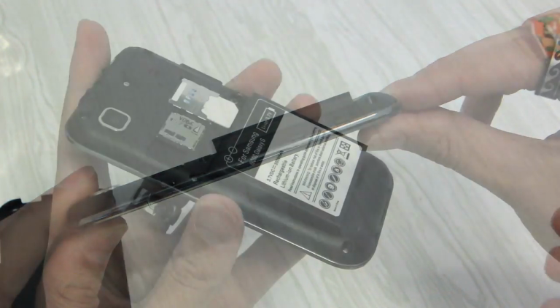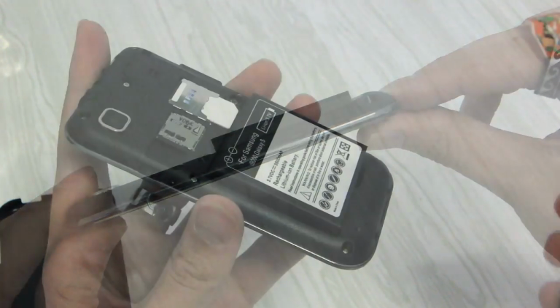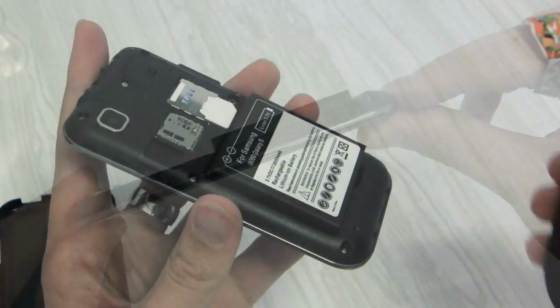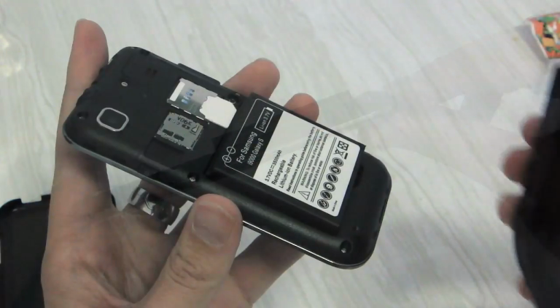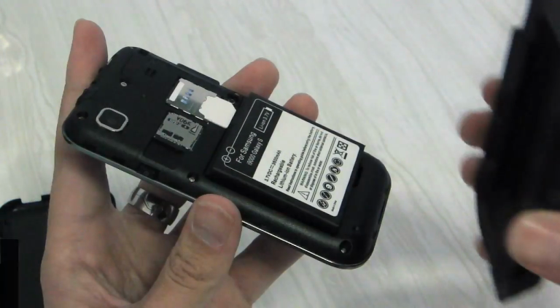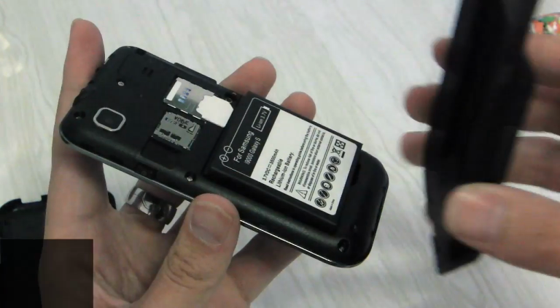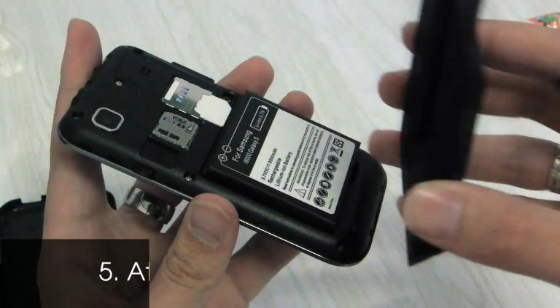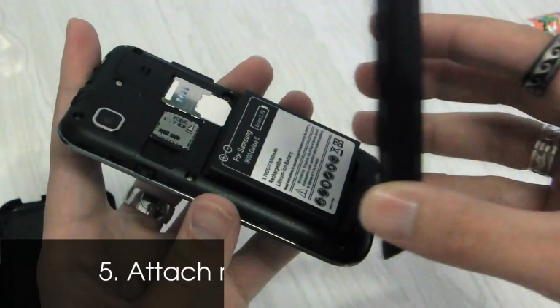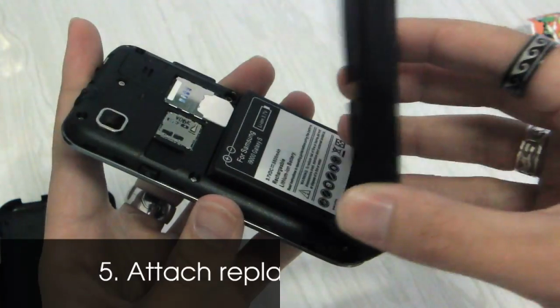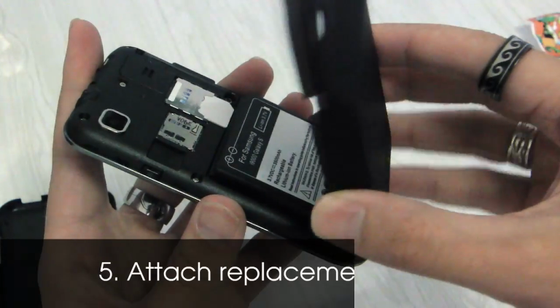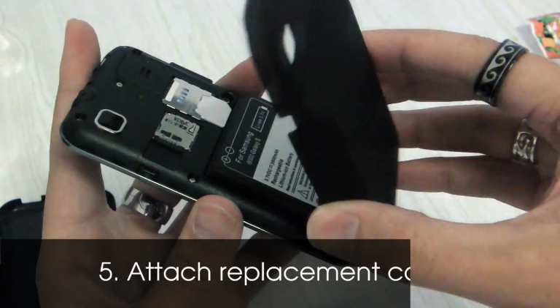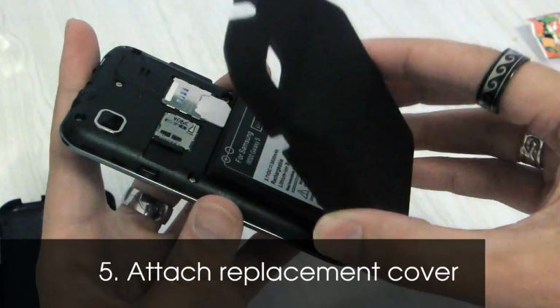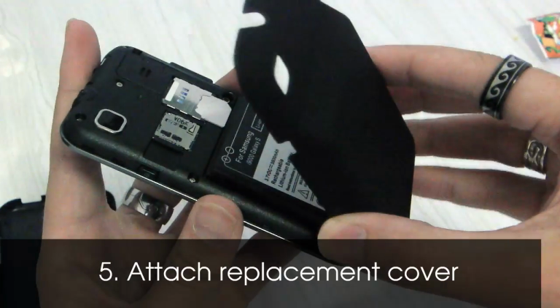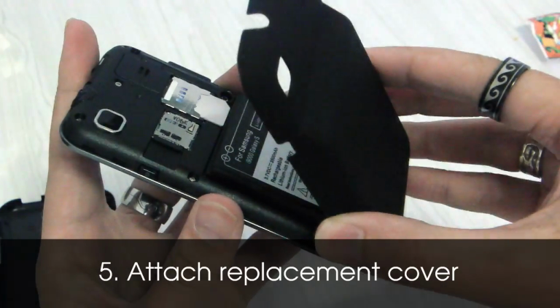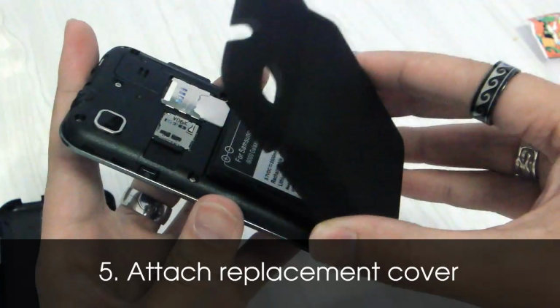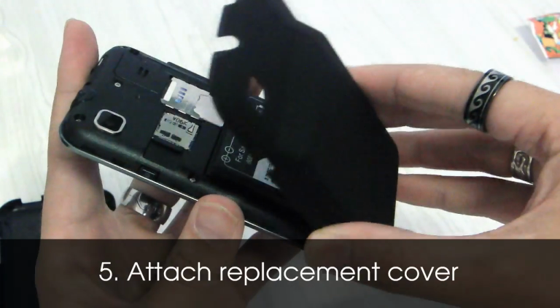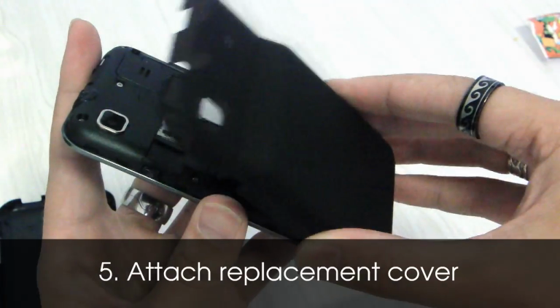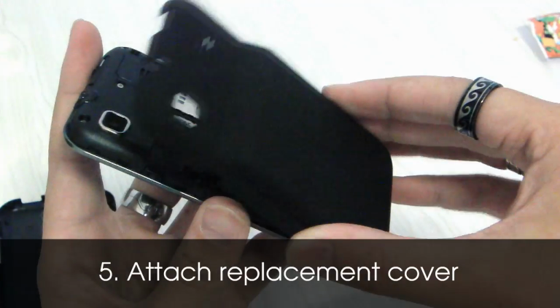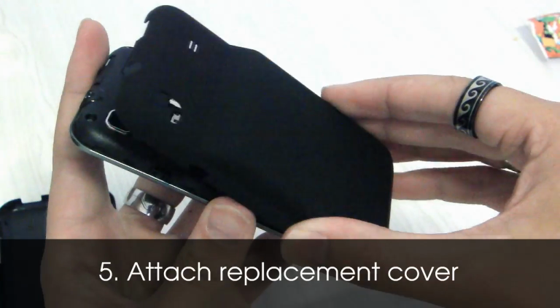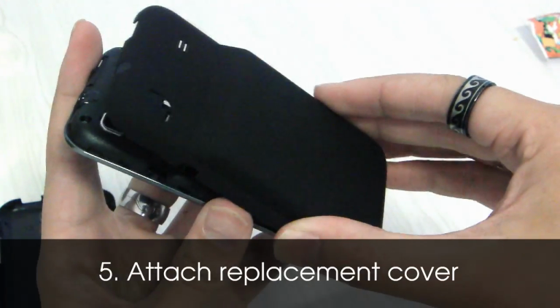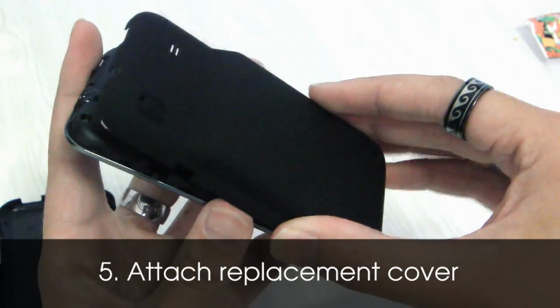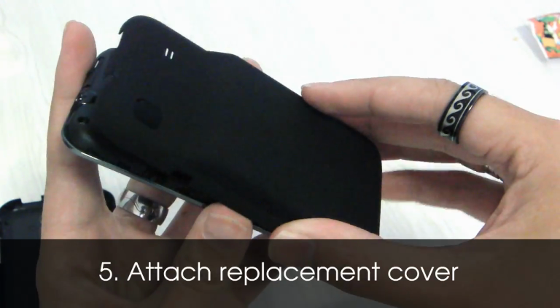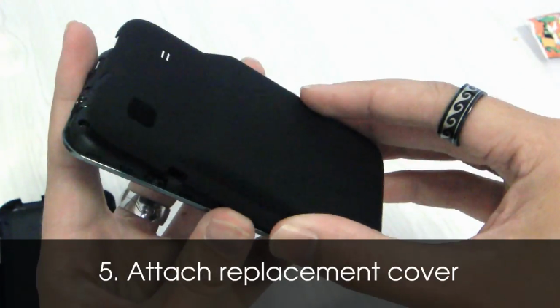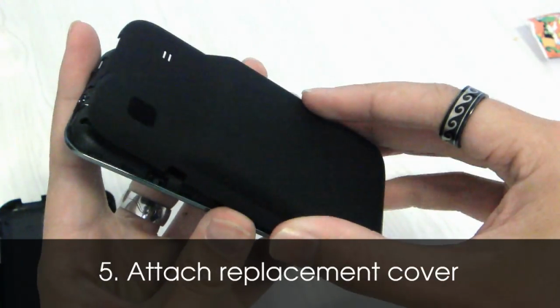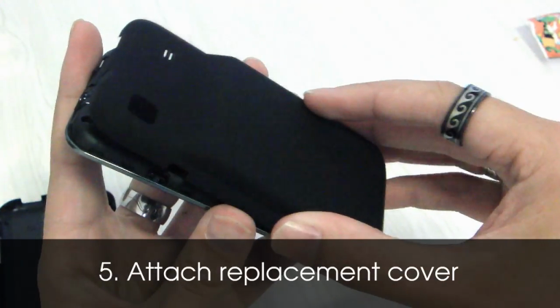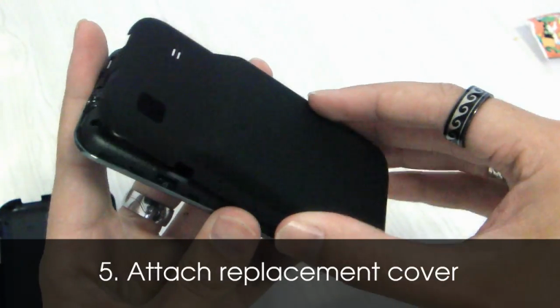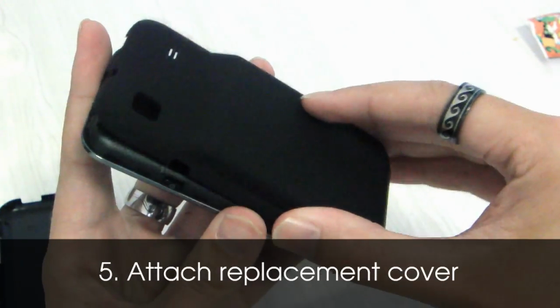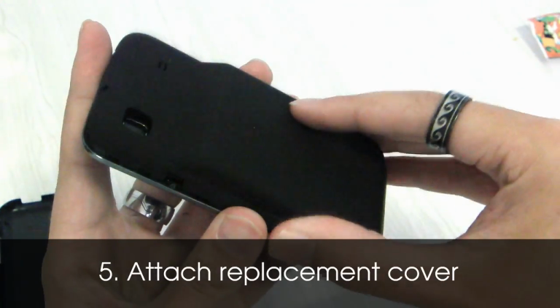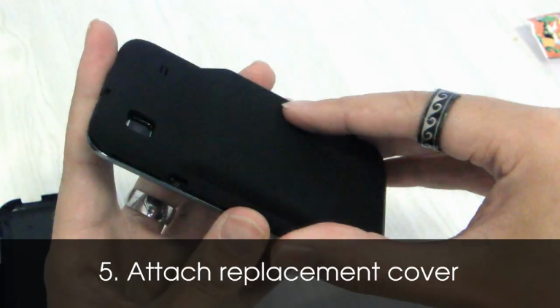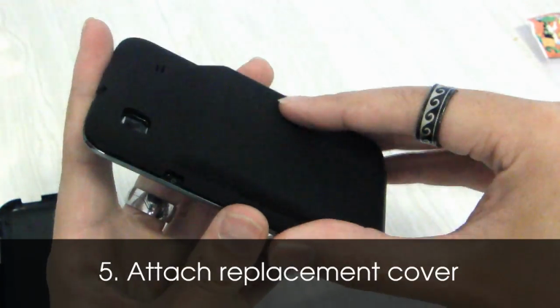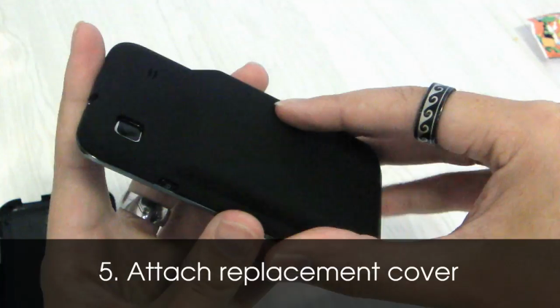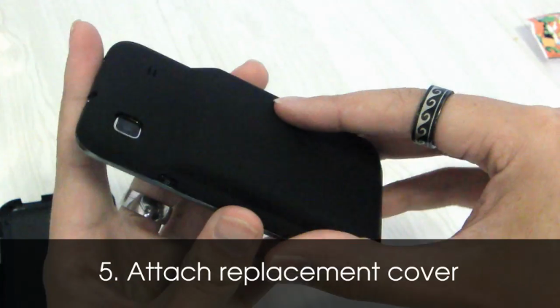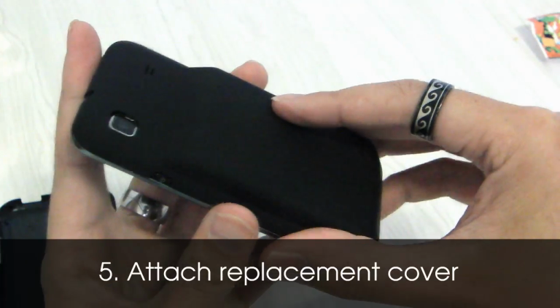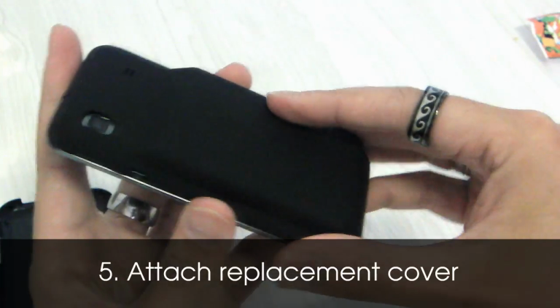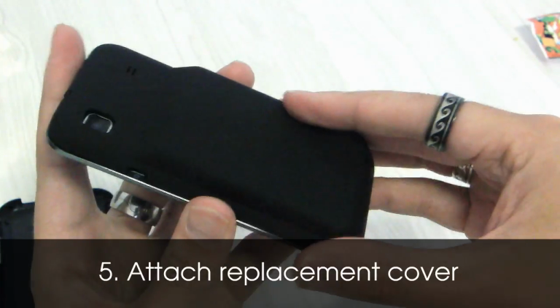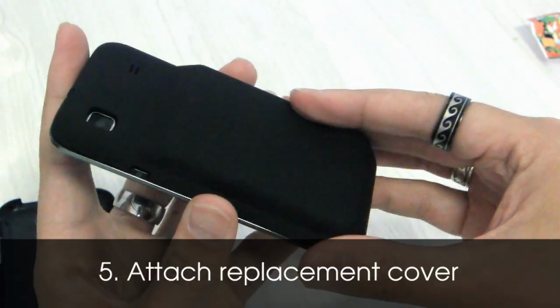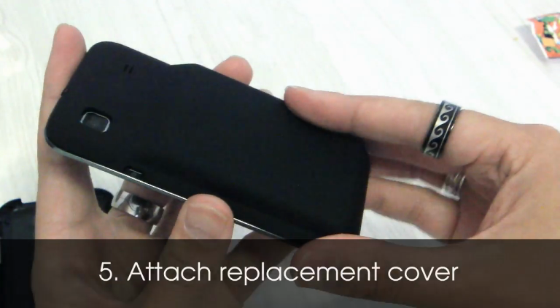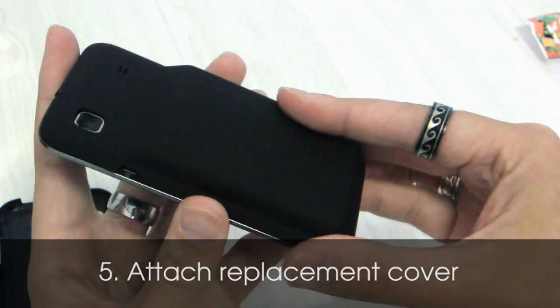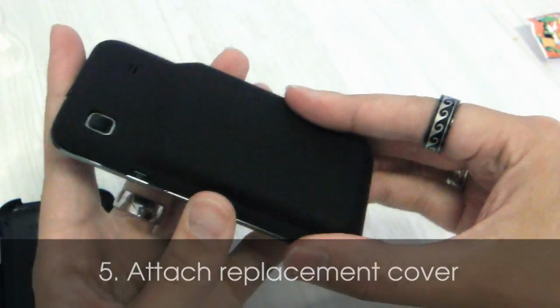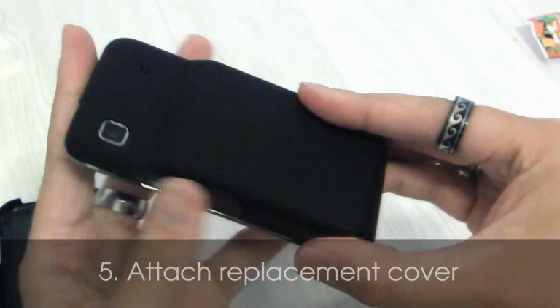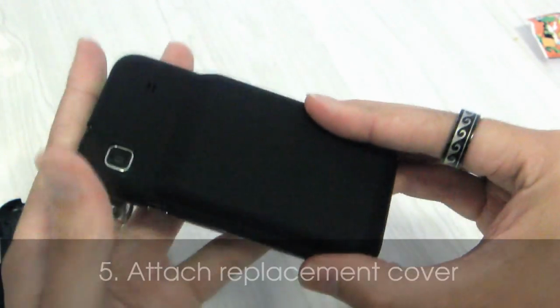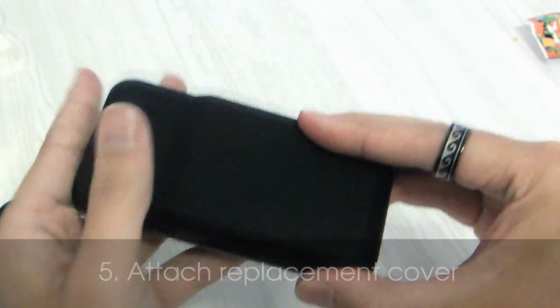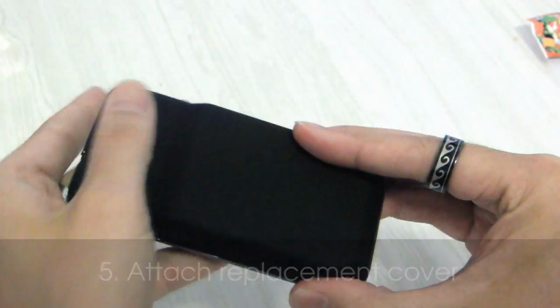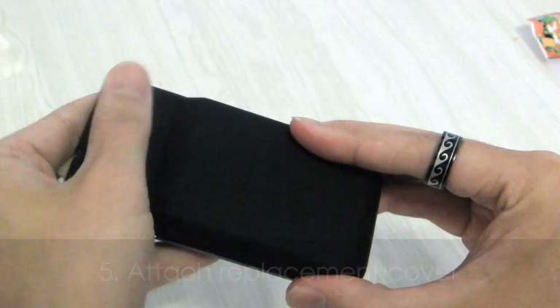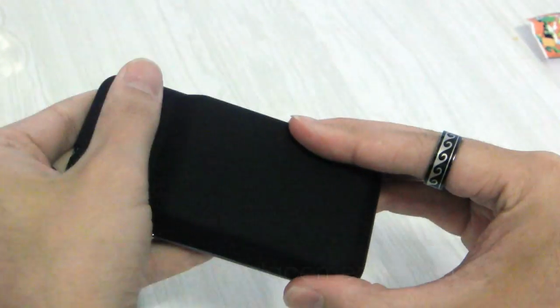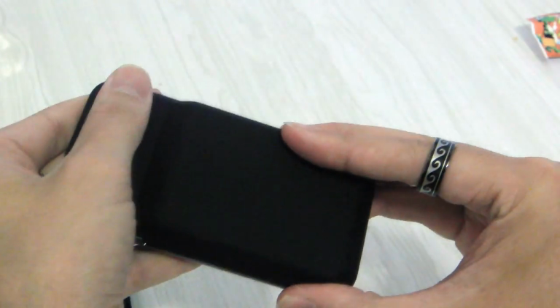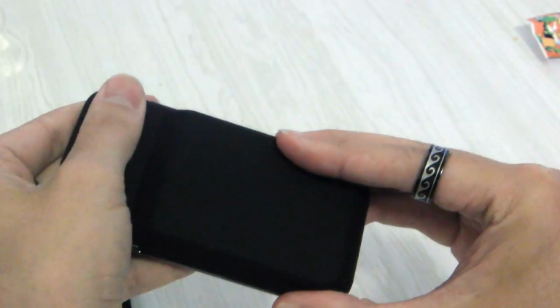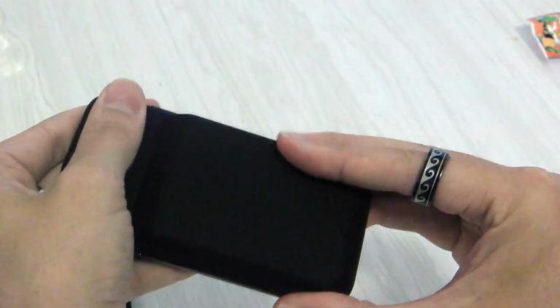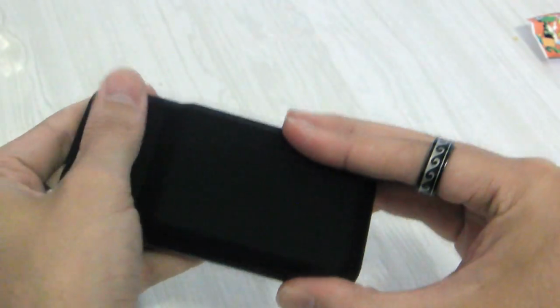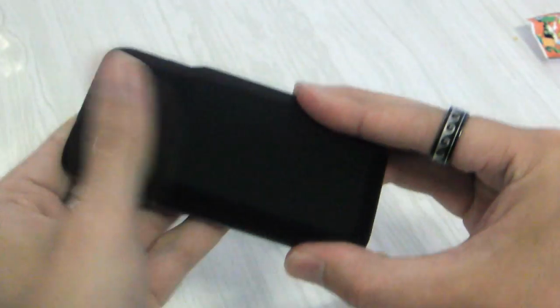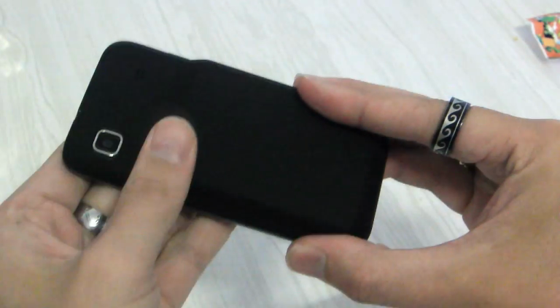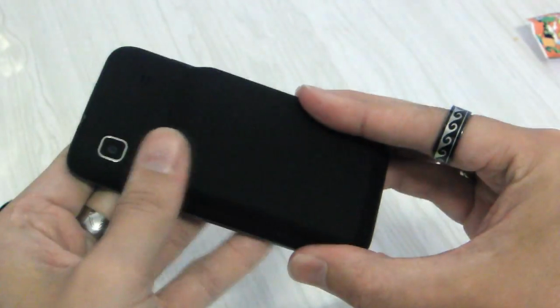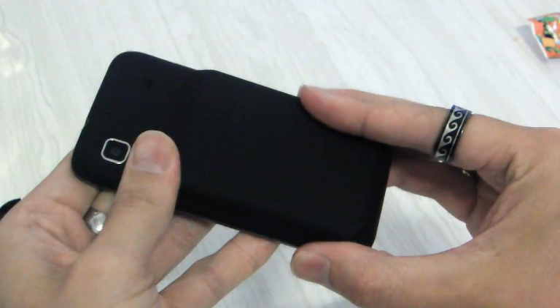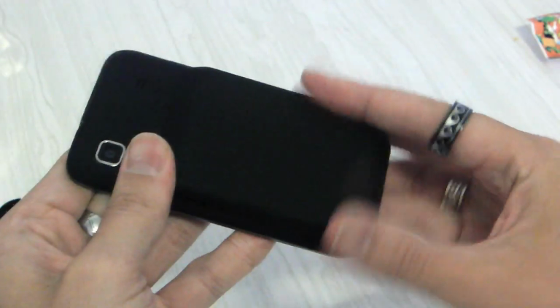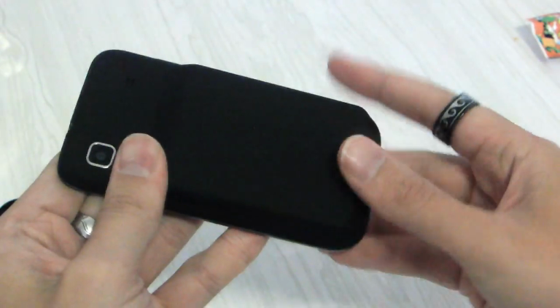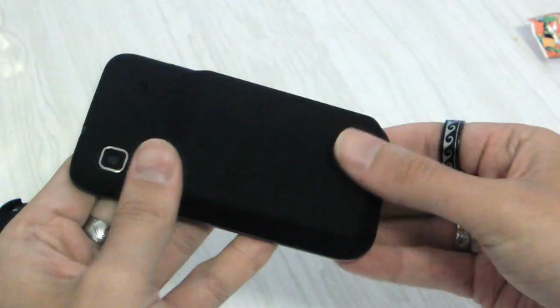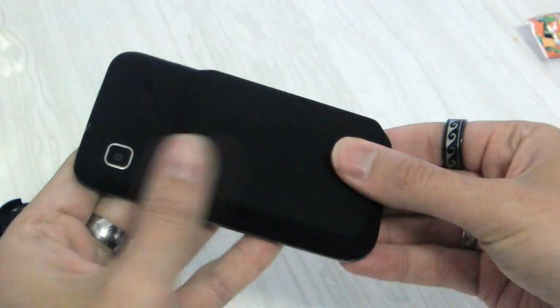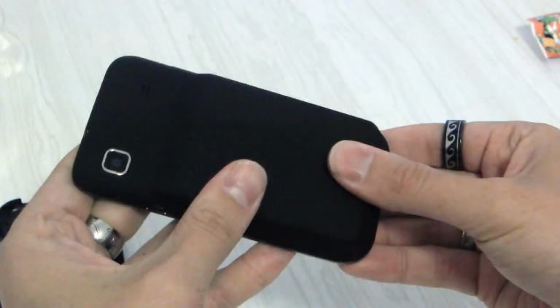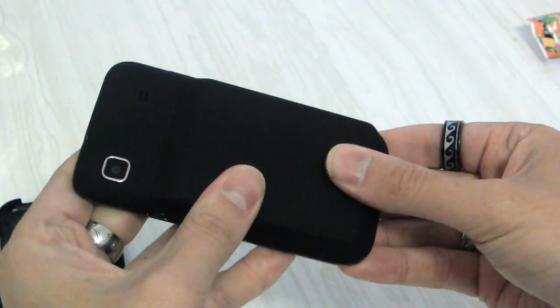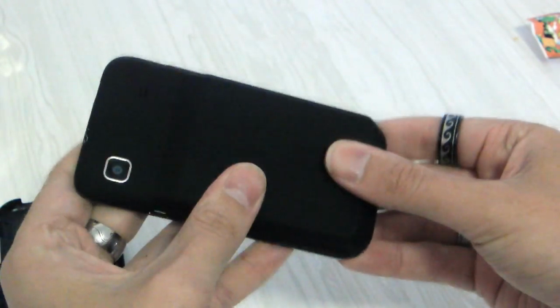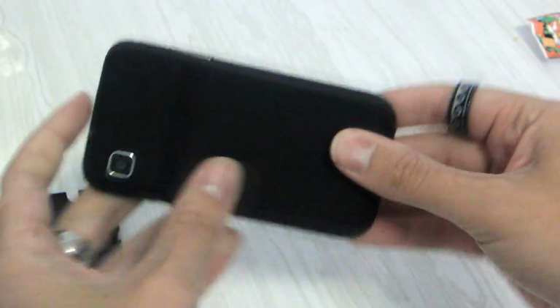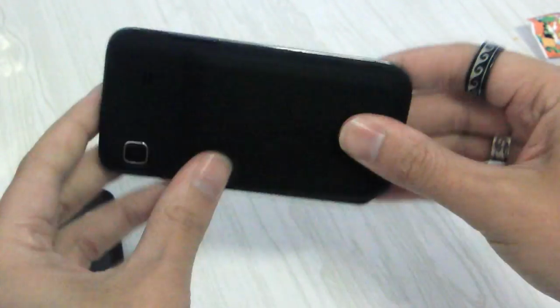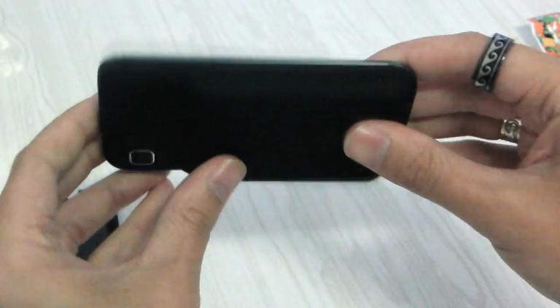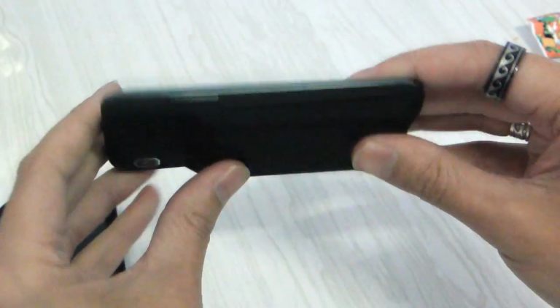So here's the replacement back. It has a matte finish which I'm quite fond of. And it snaps easily into place.